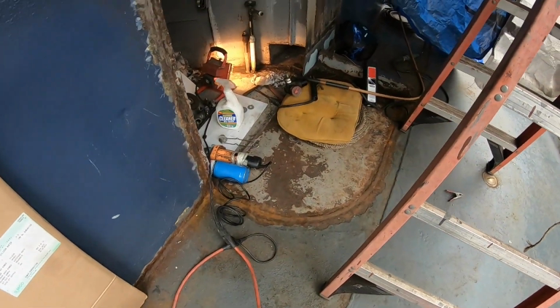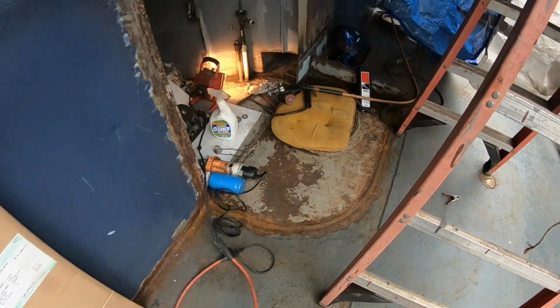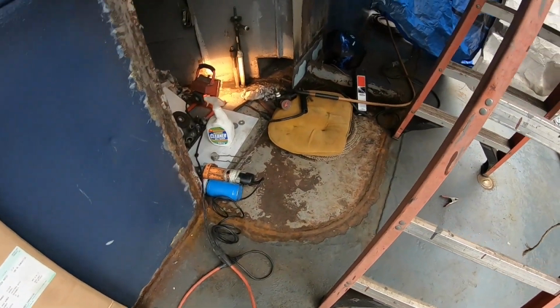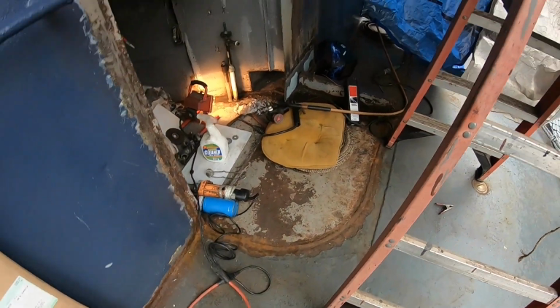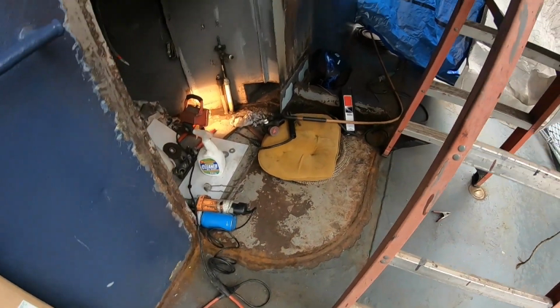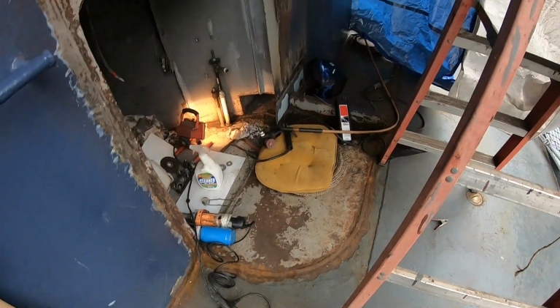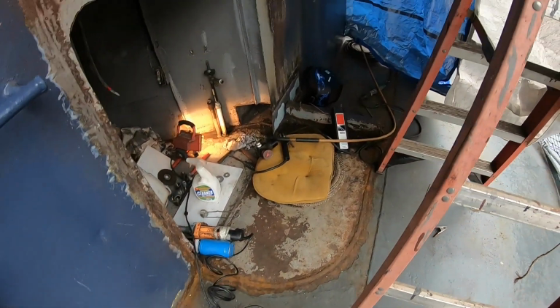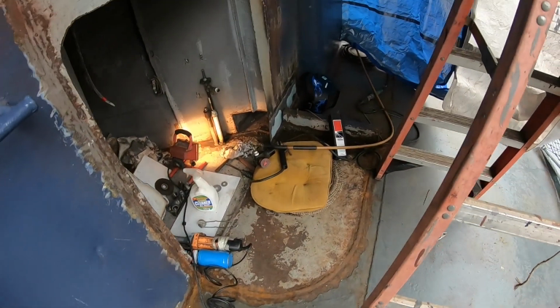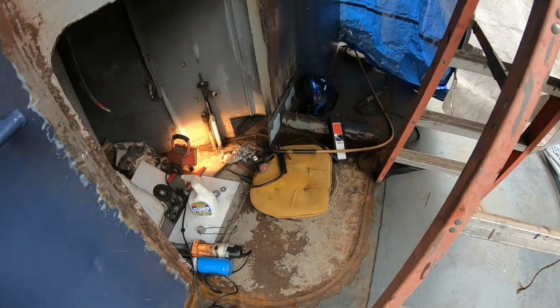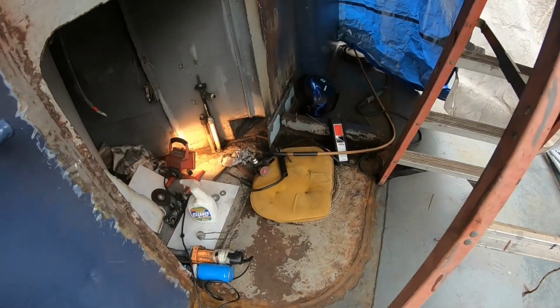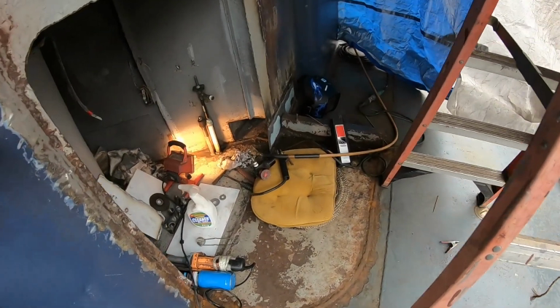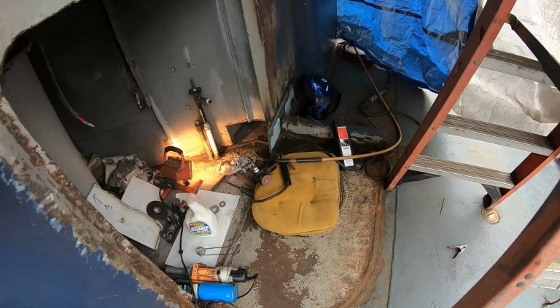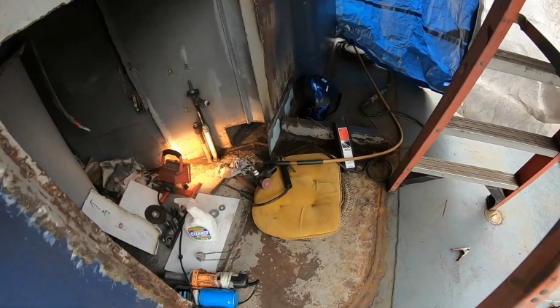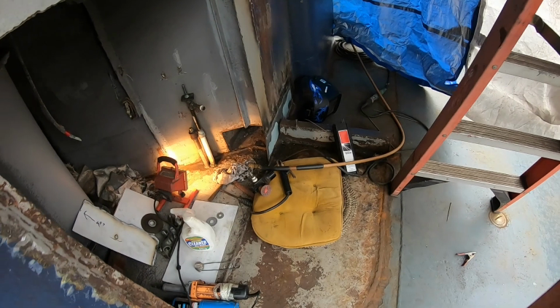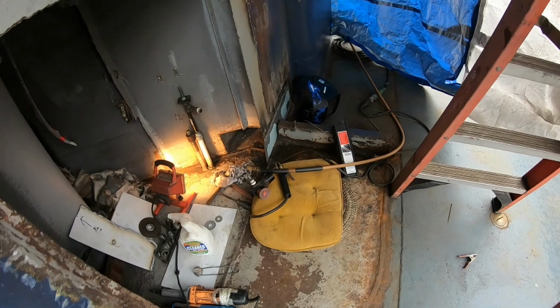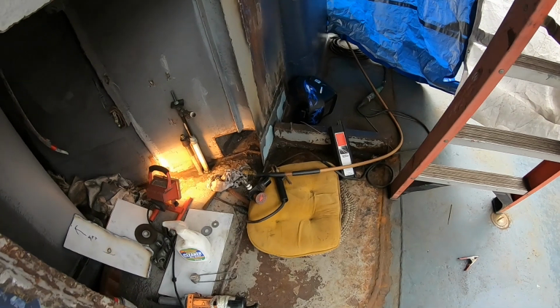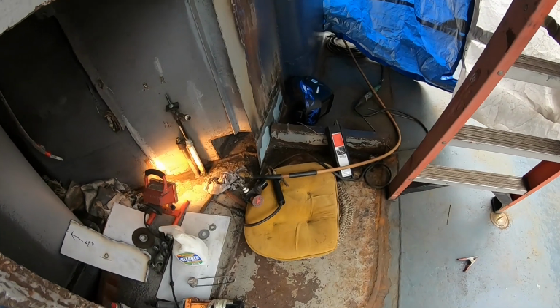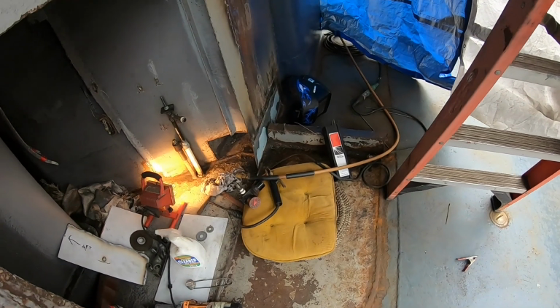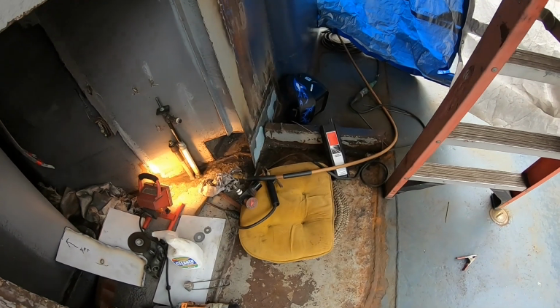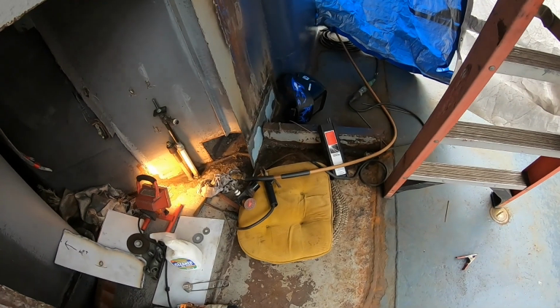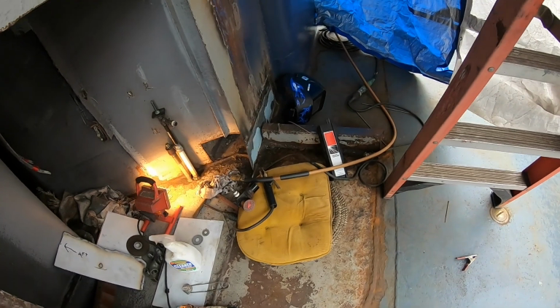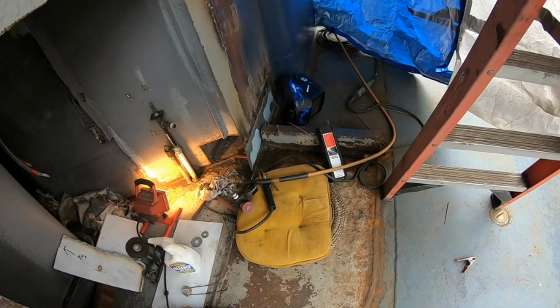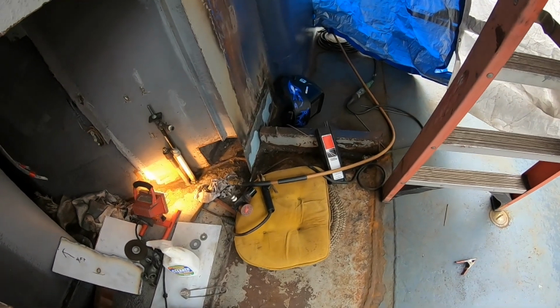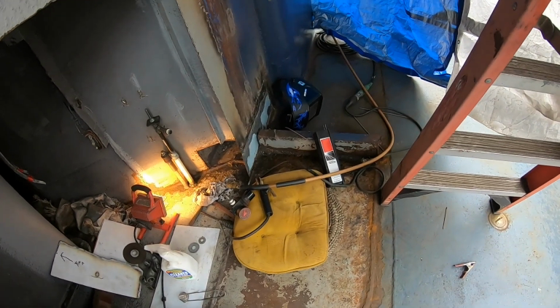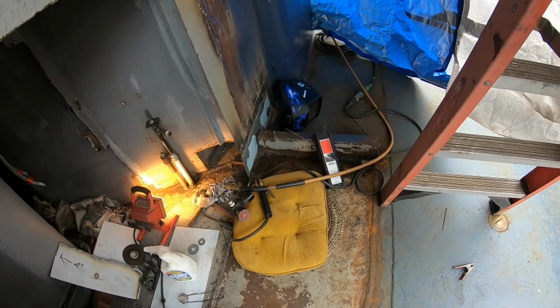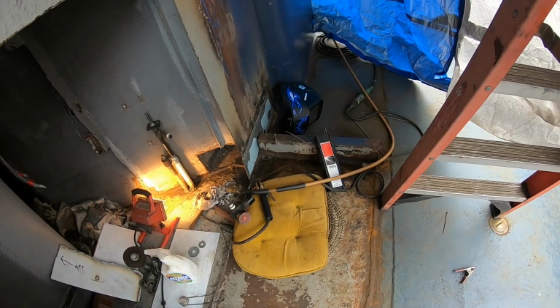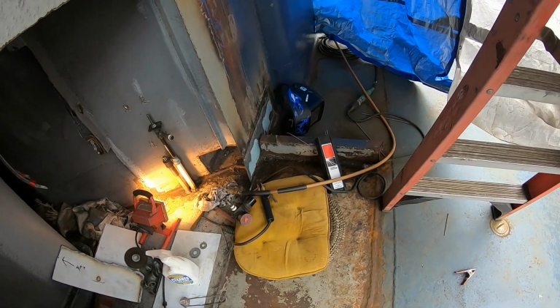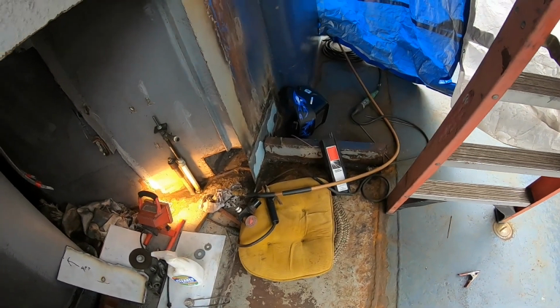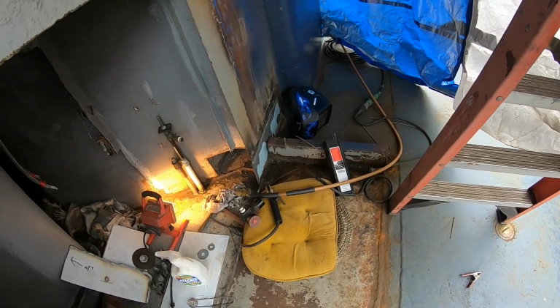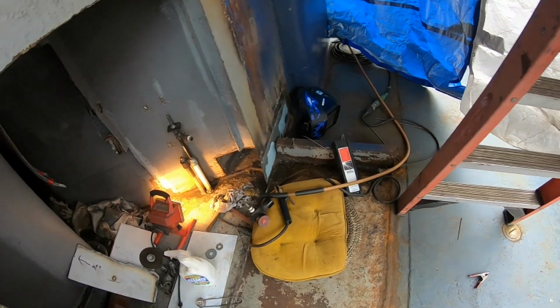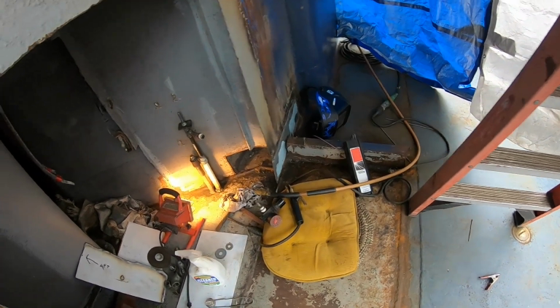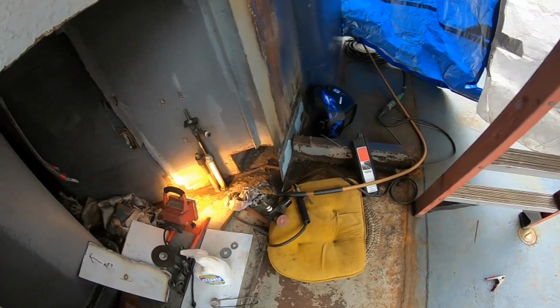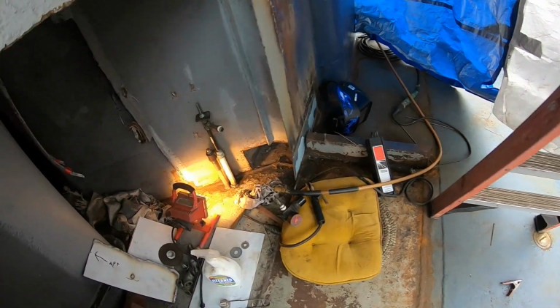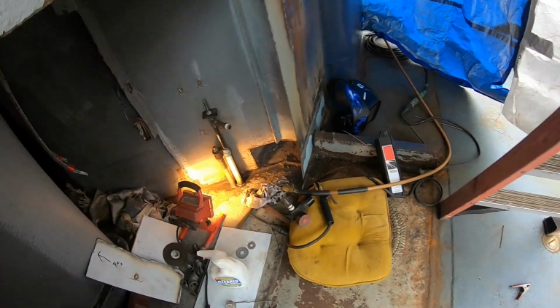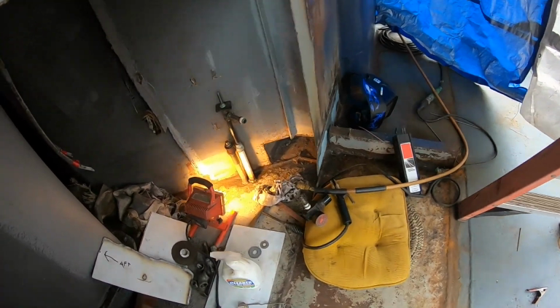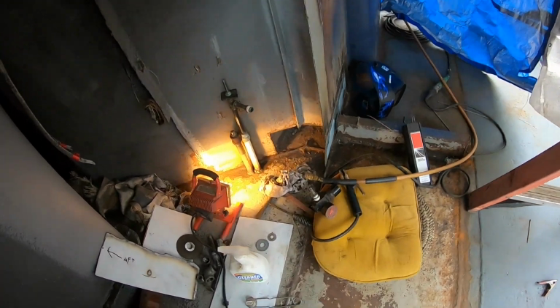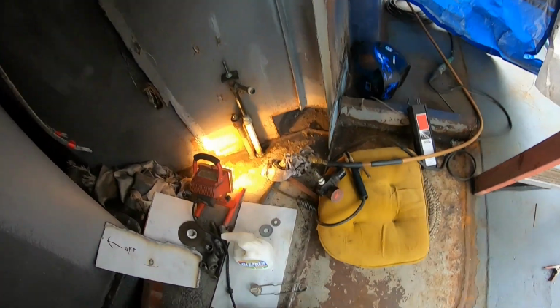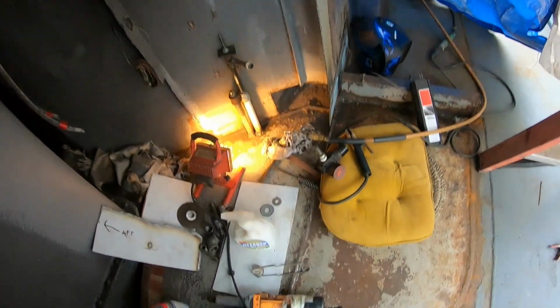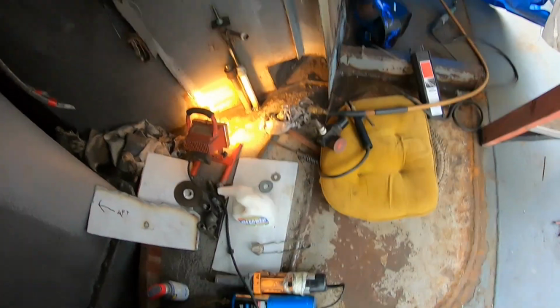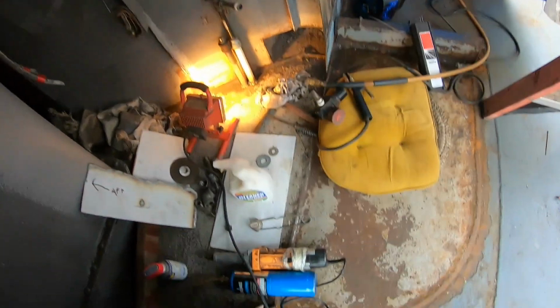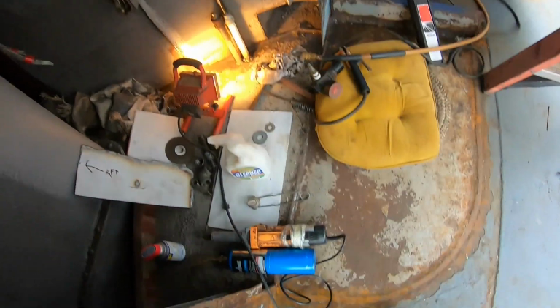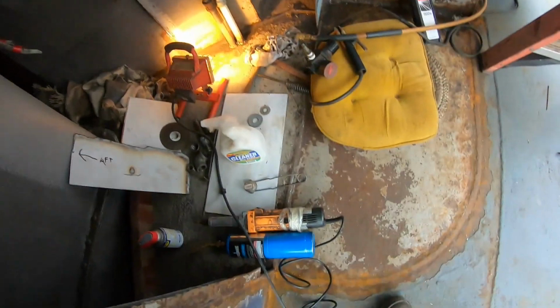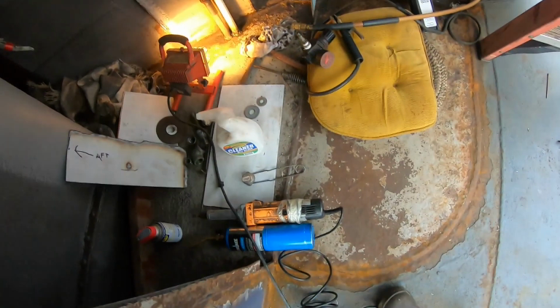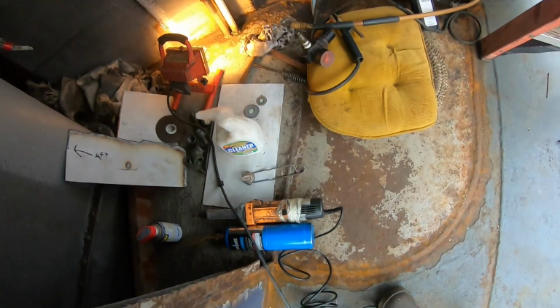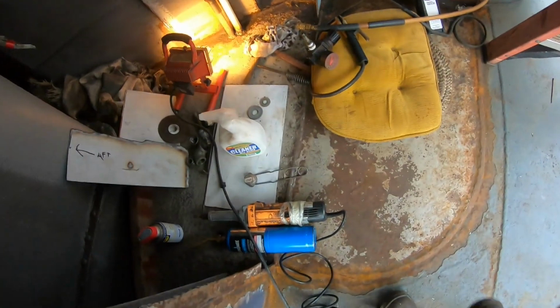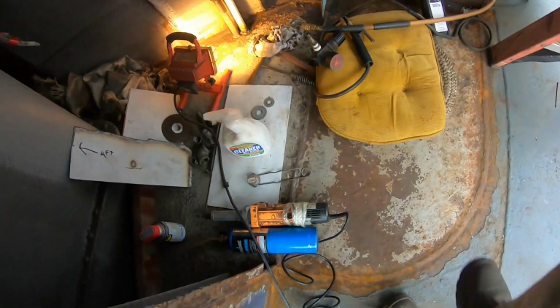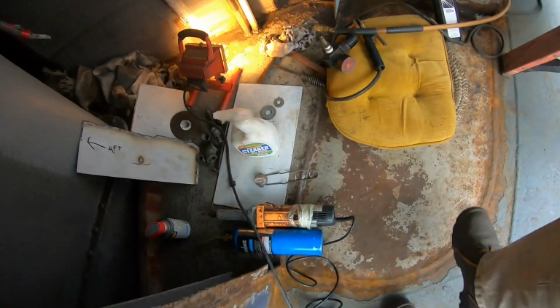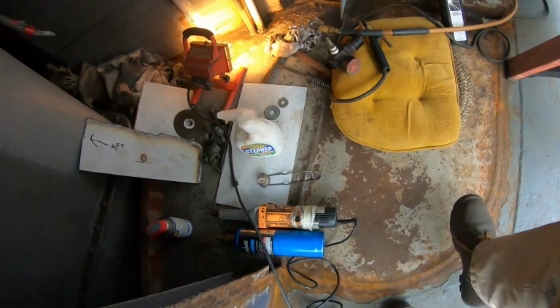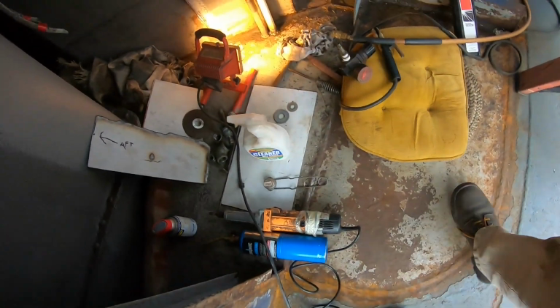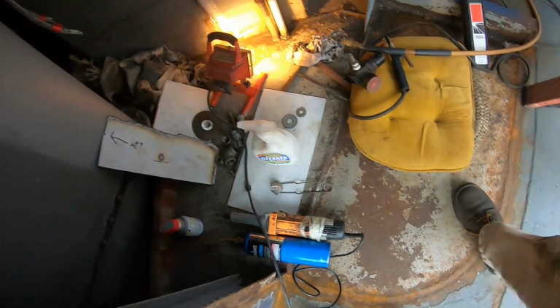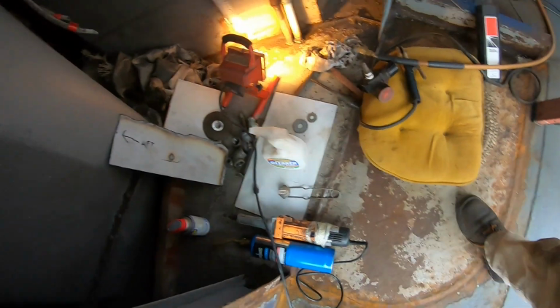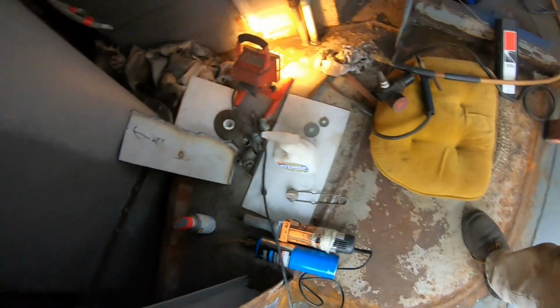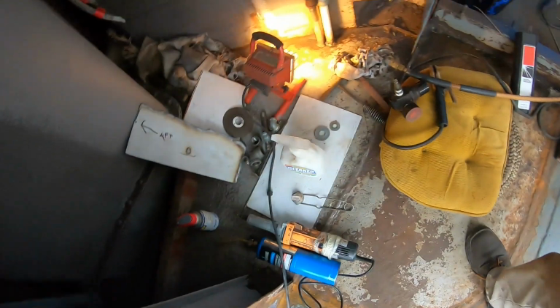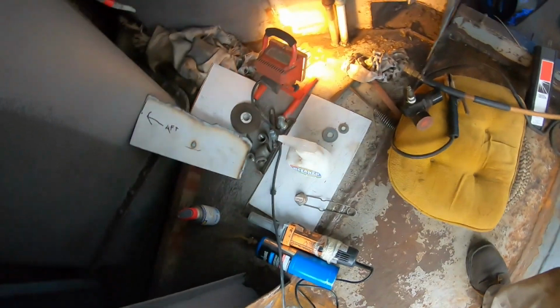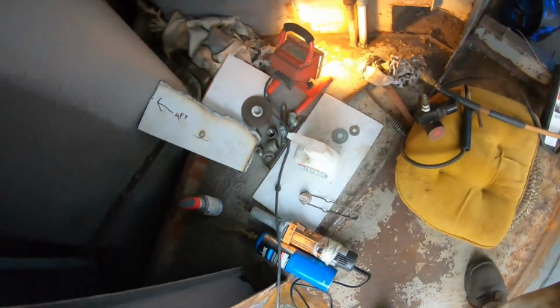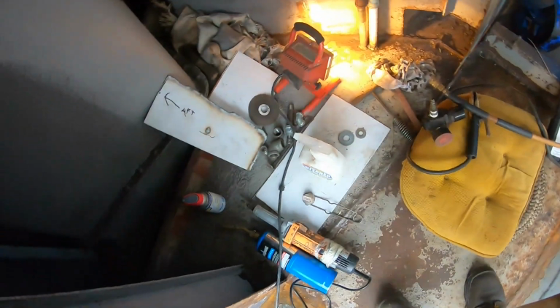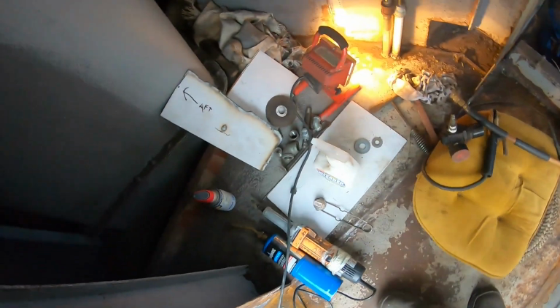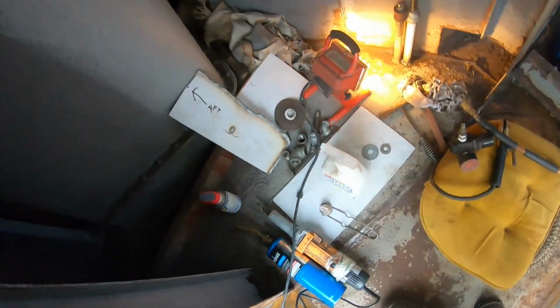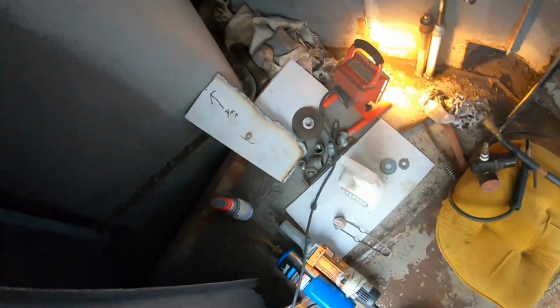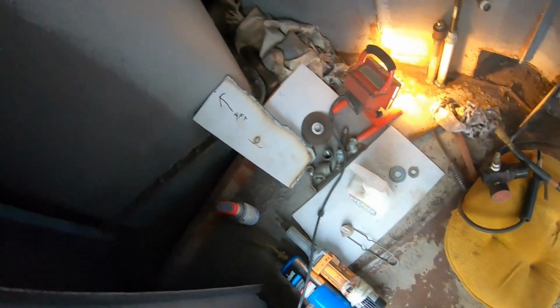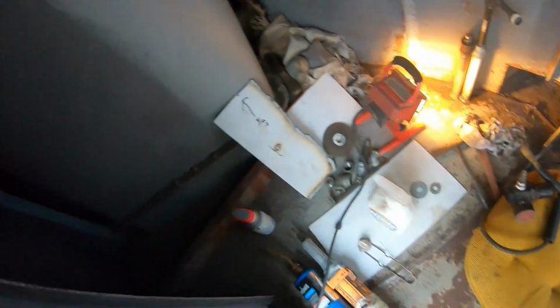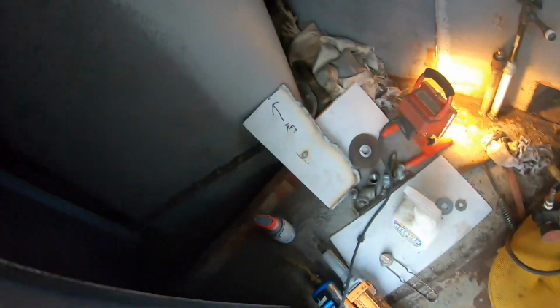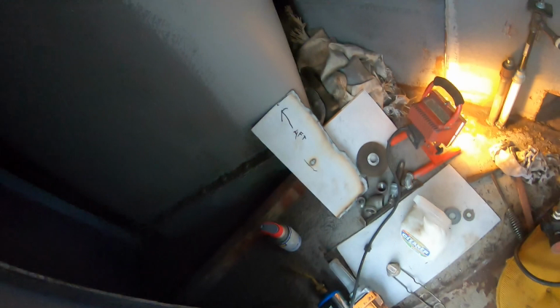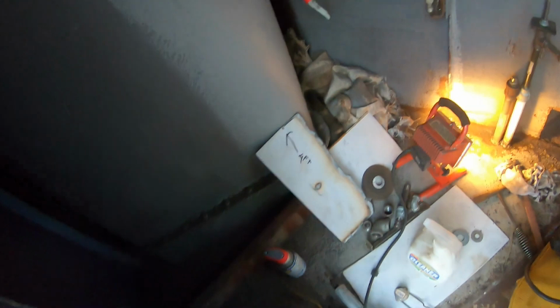This is where the plenum that's over there sits, and this is technically called the fan row.